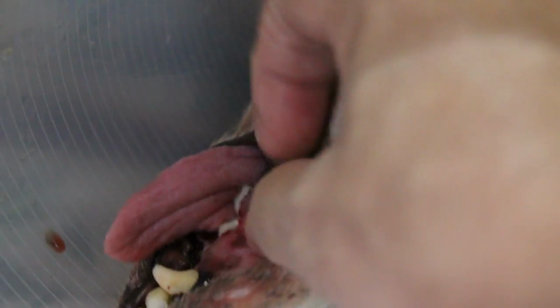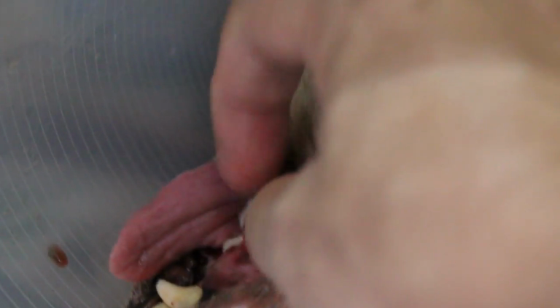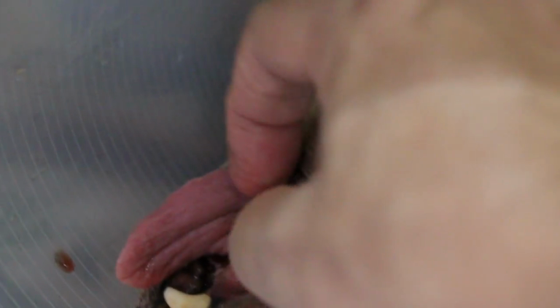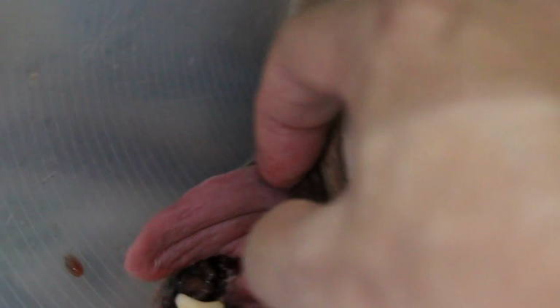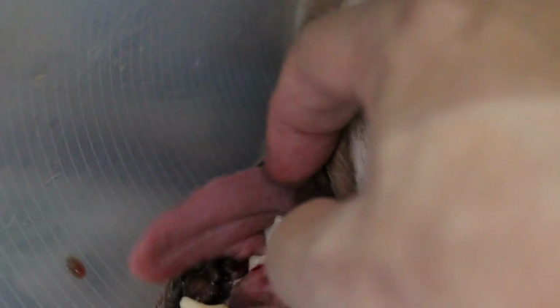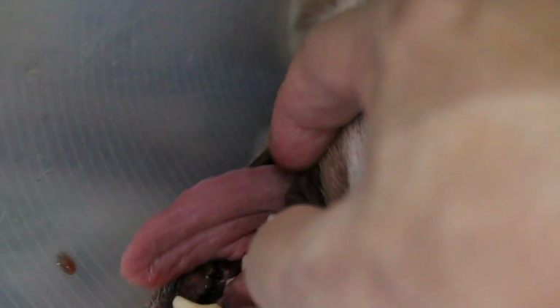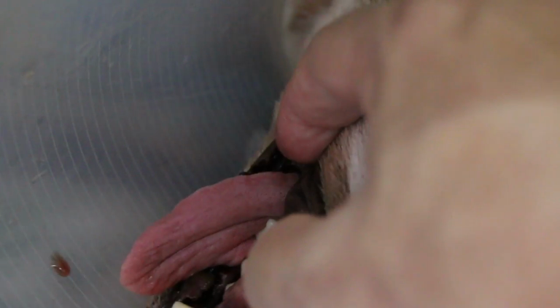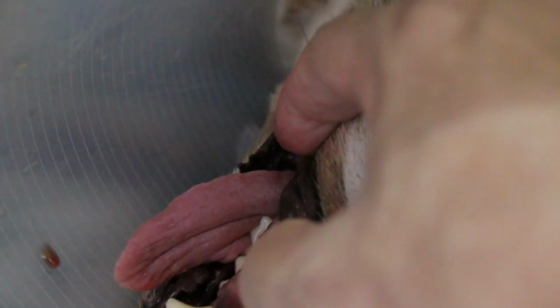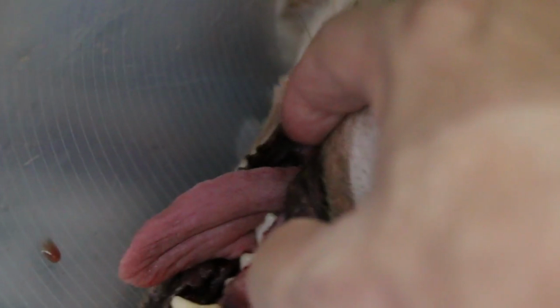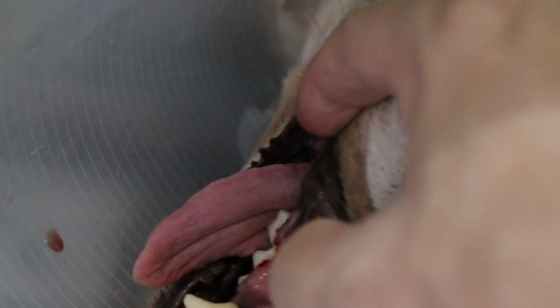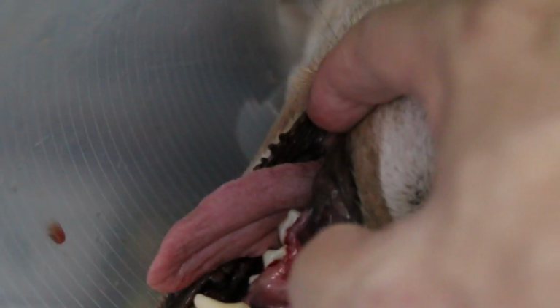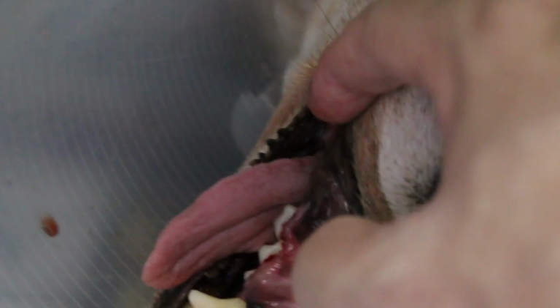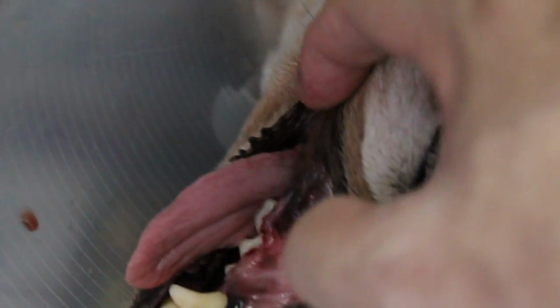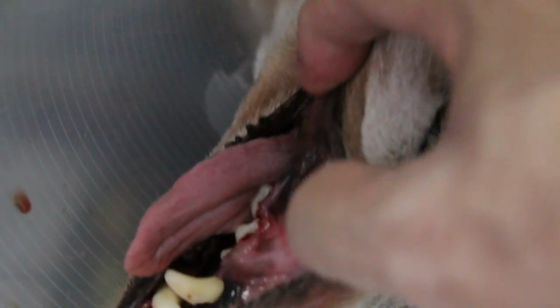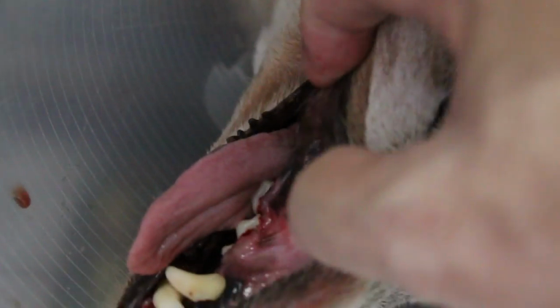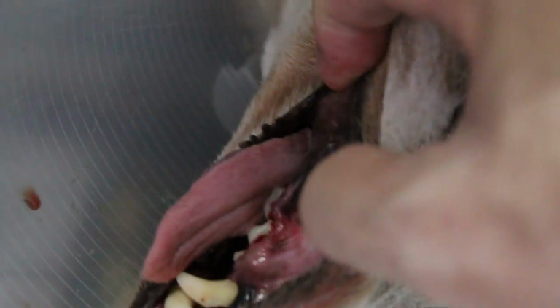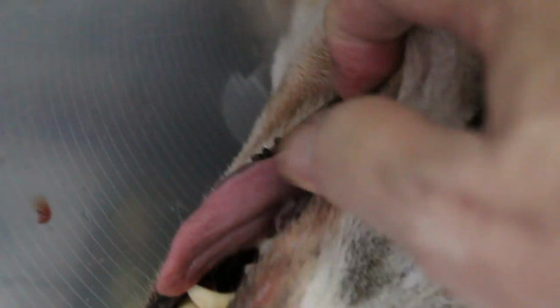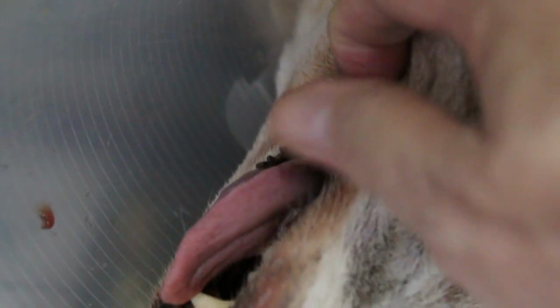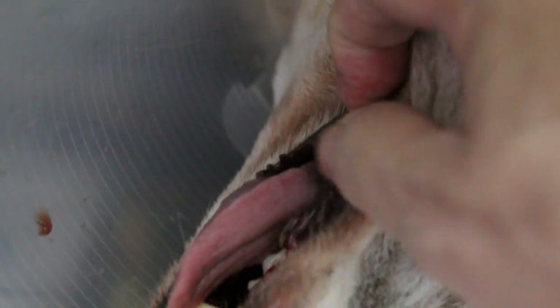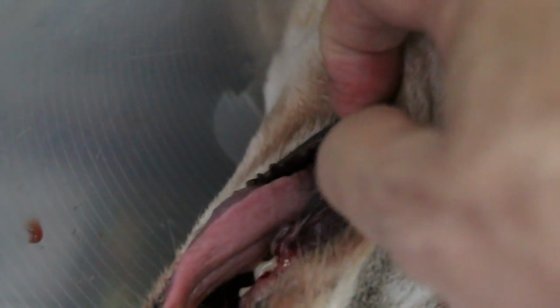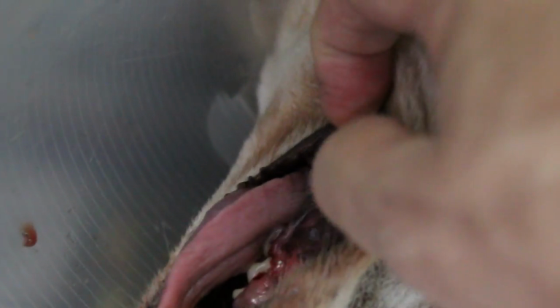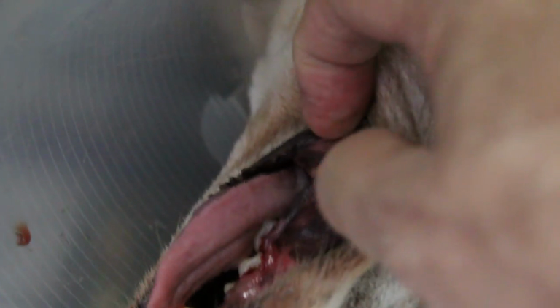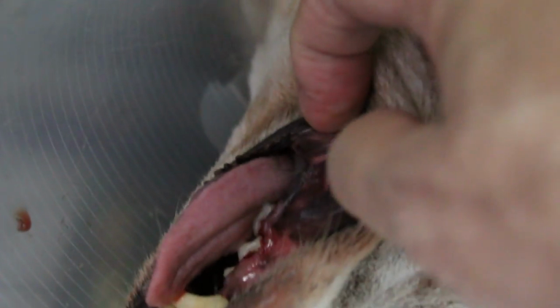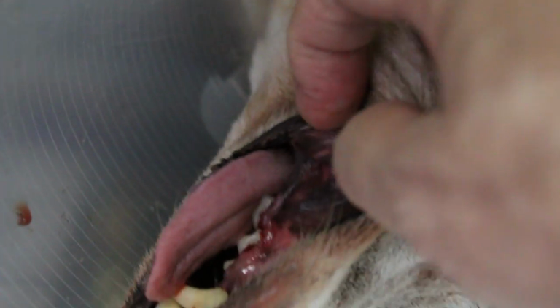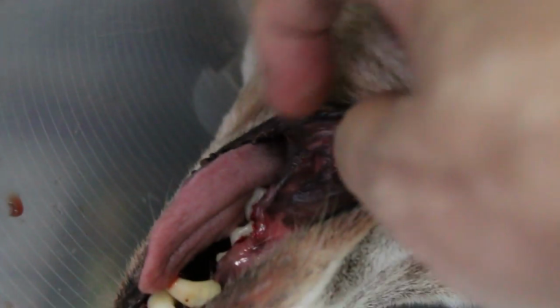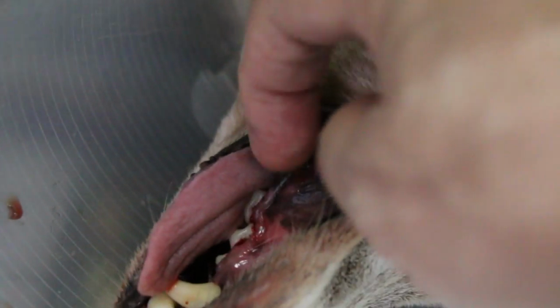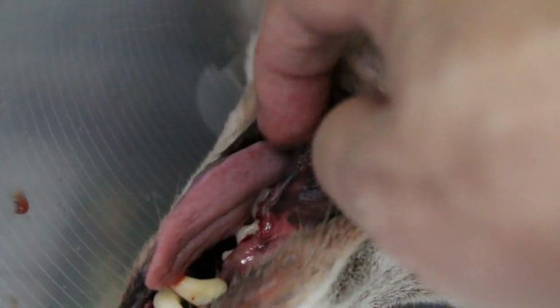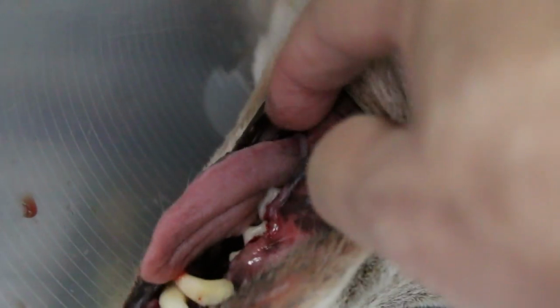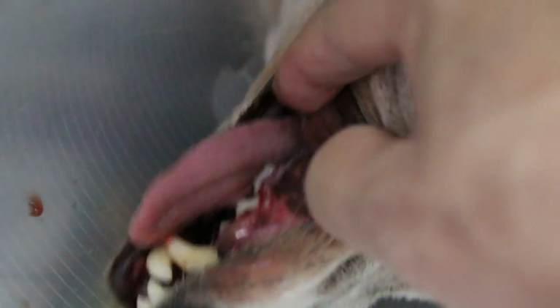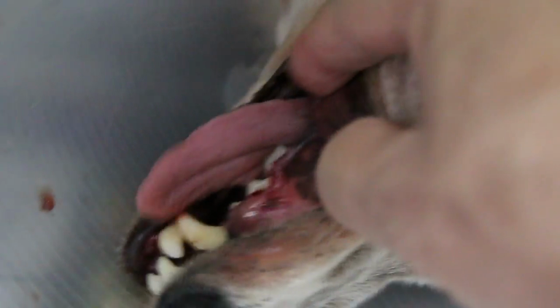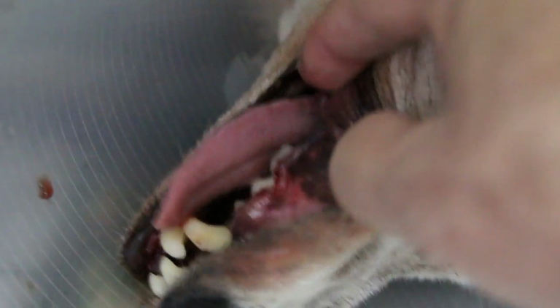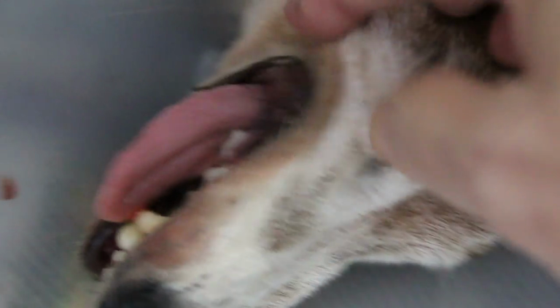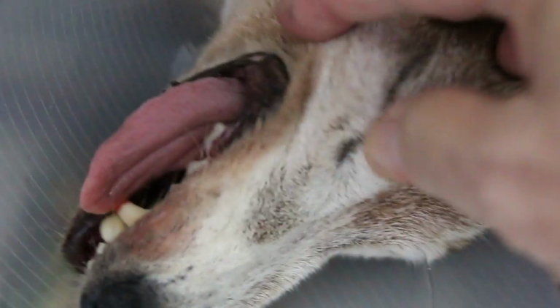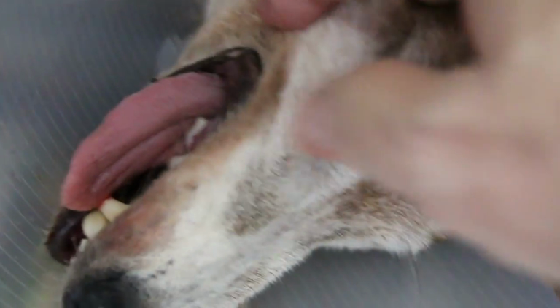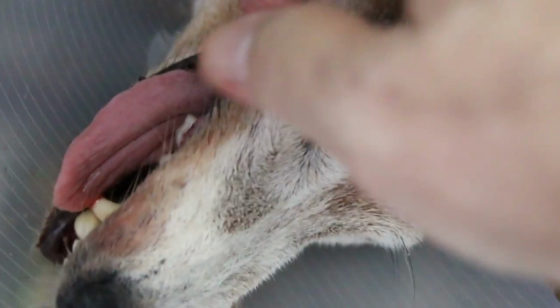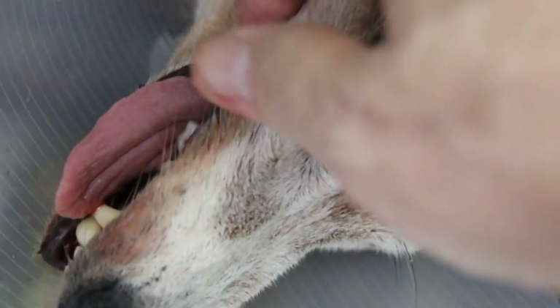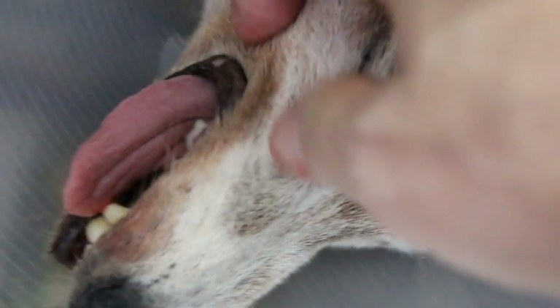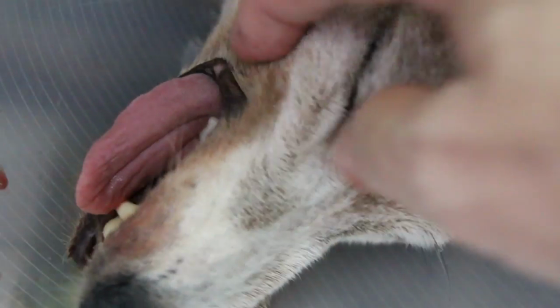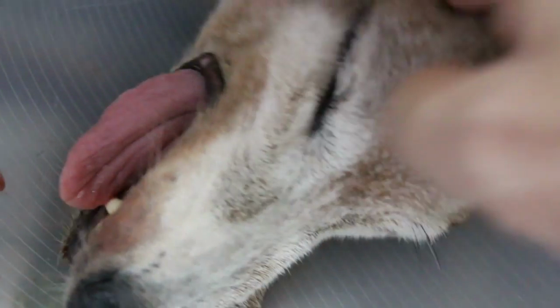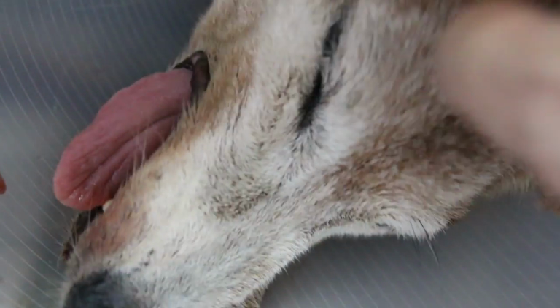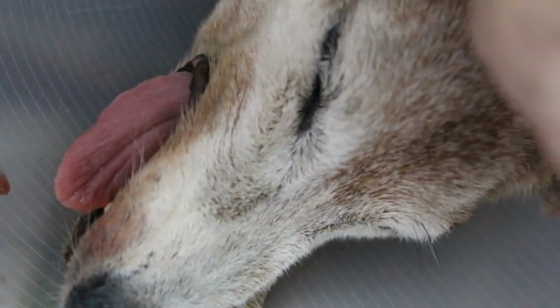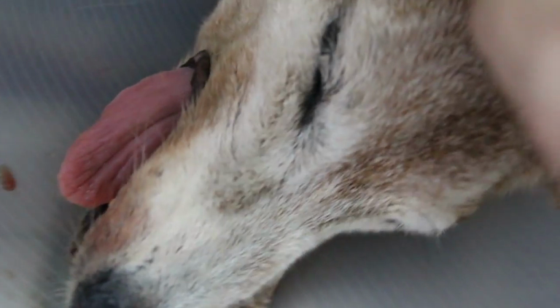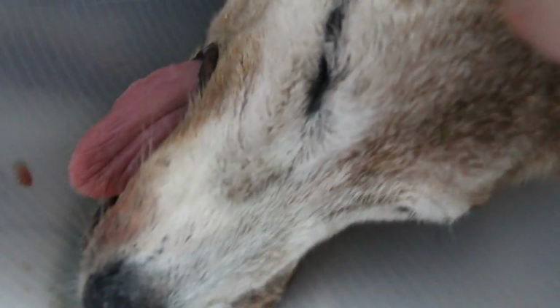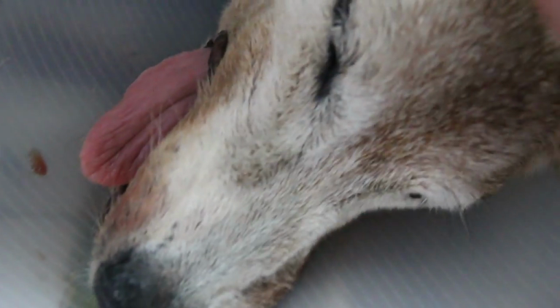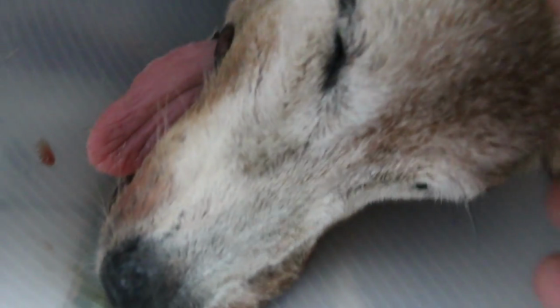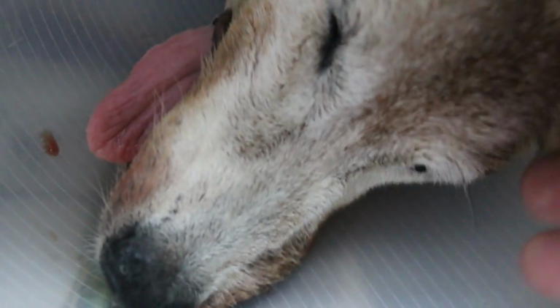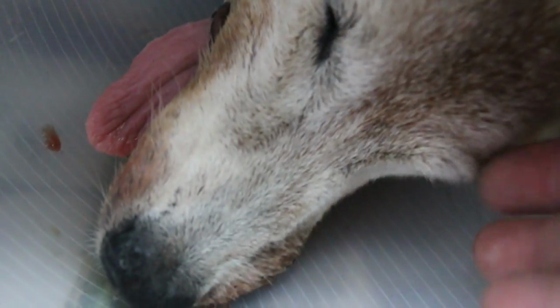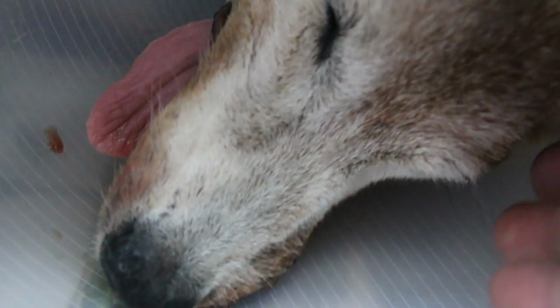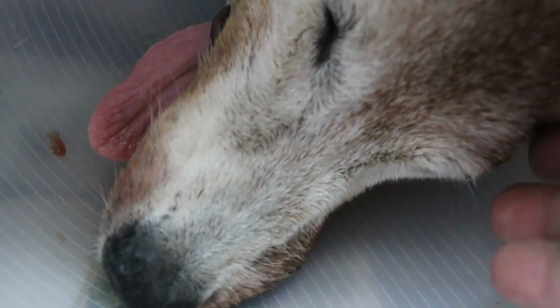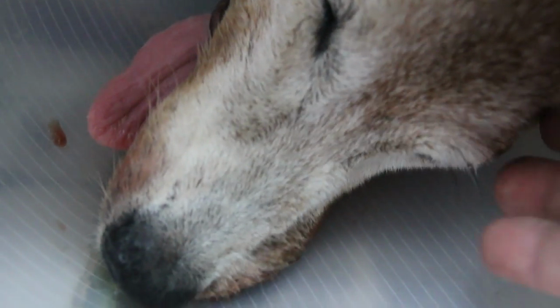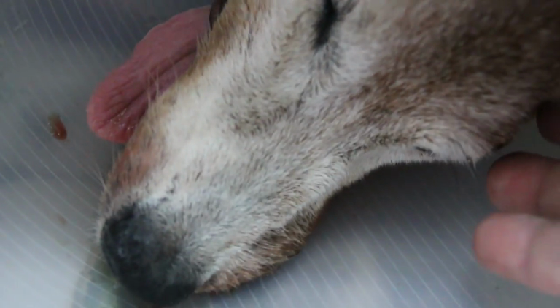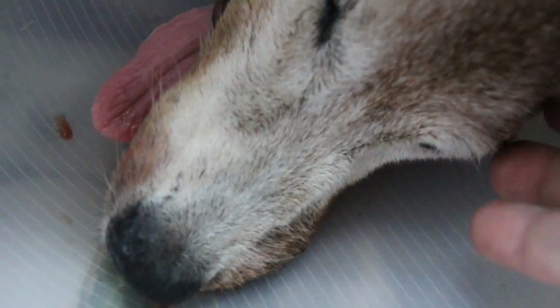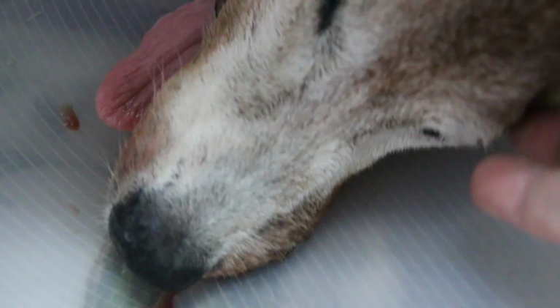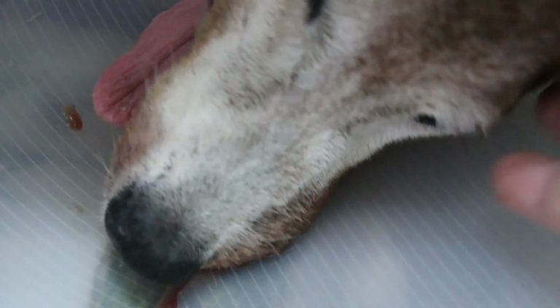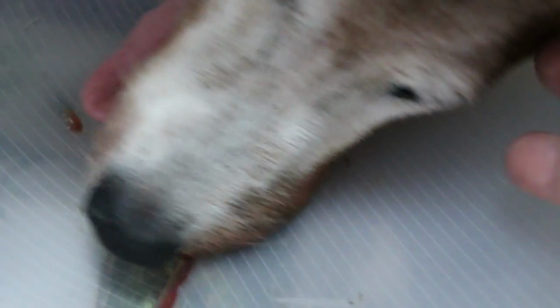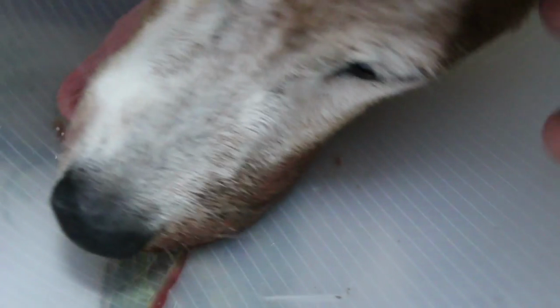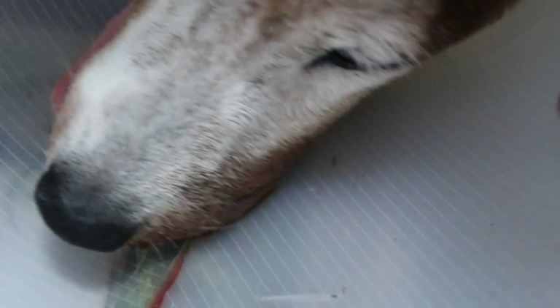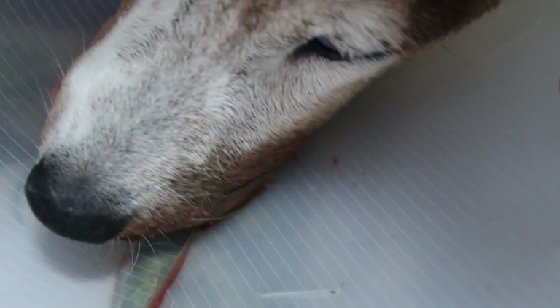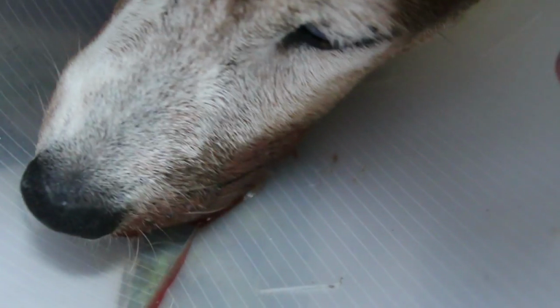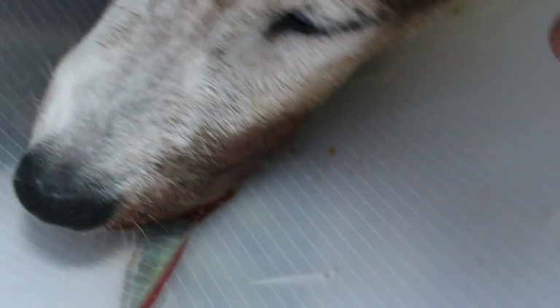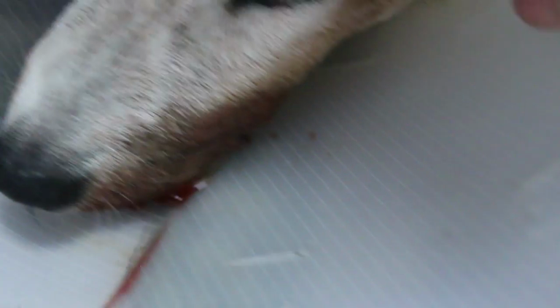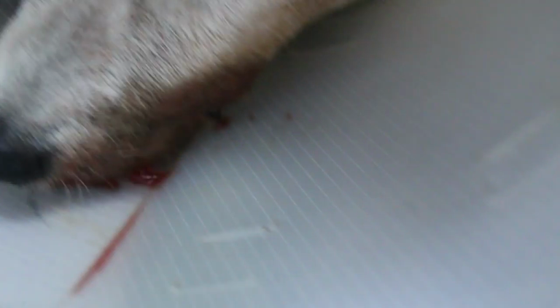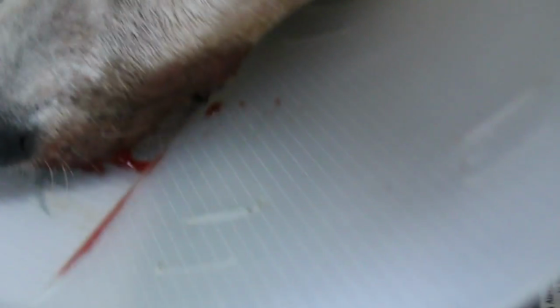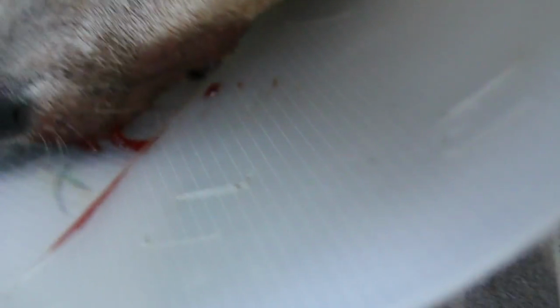We managed to get the teeth done, but you can see the dog is so weak he can't get up.